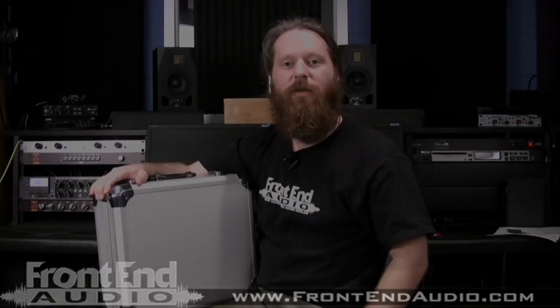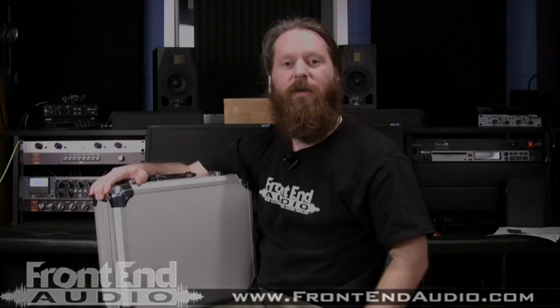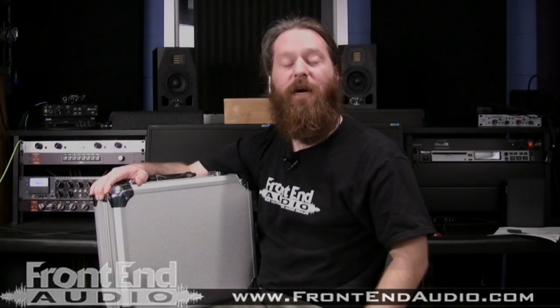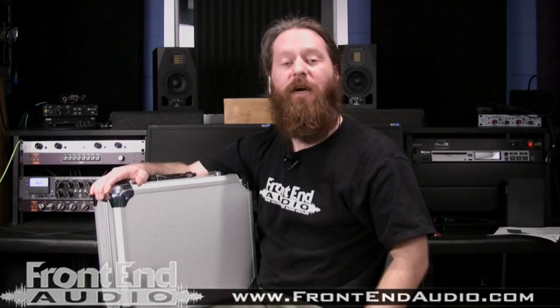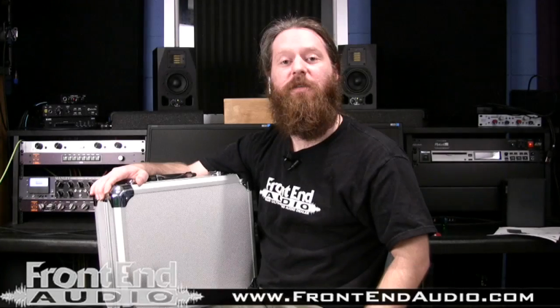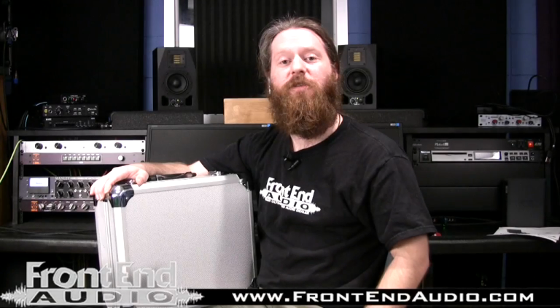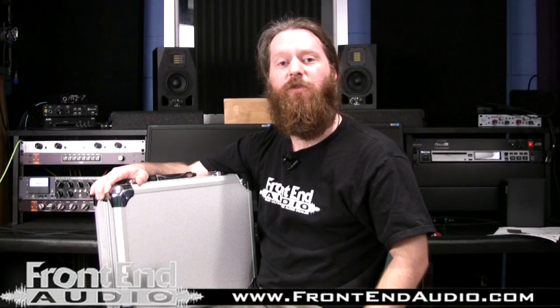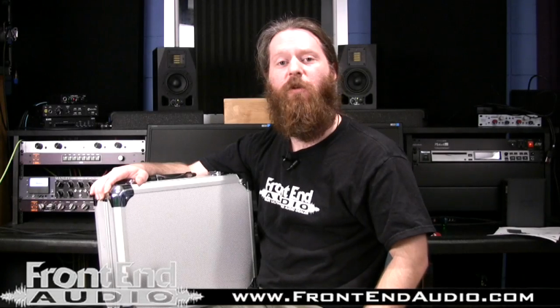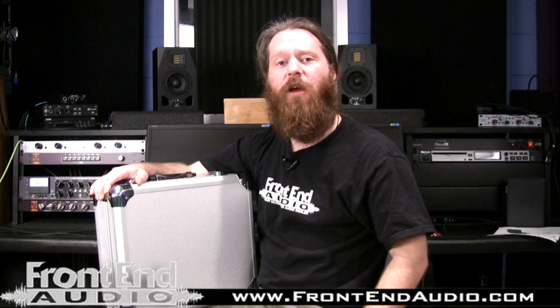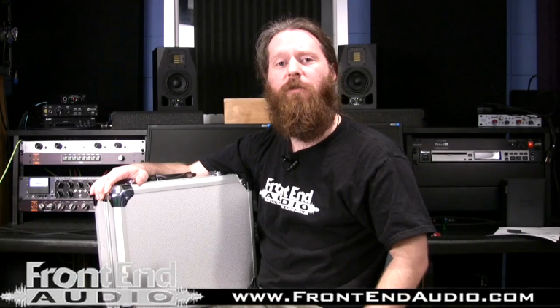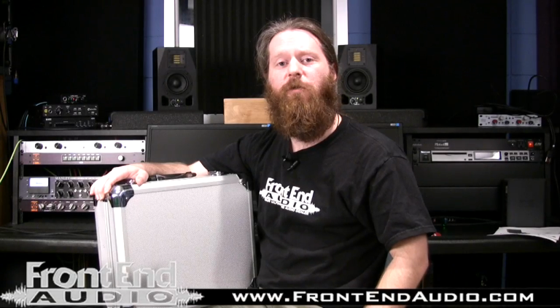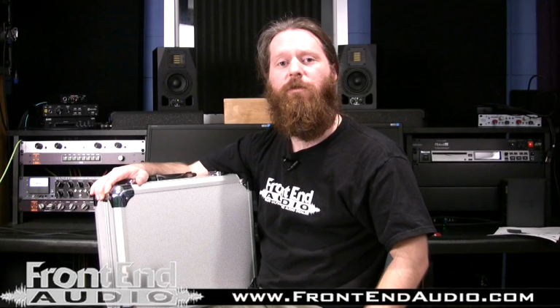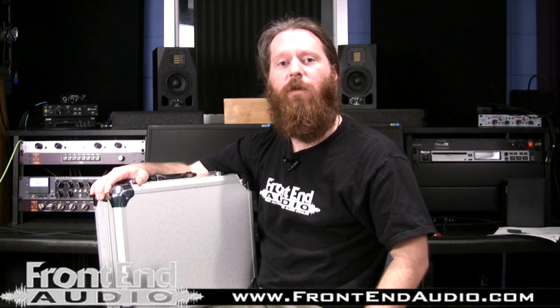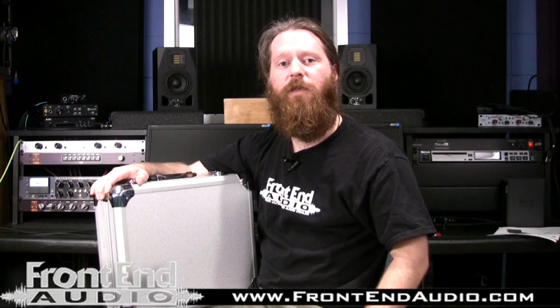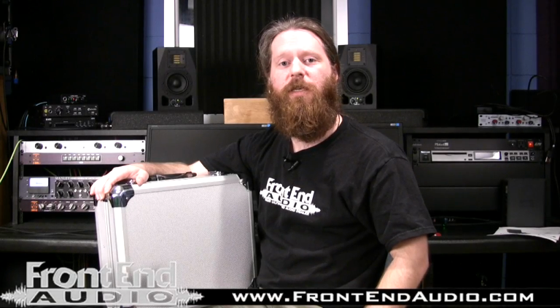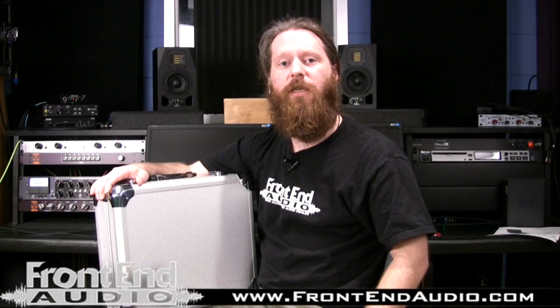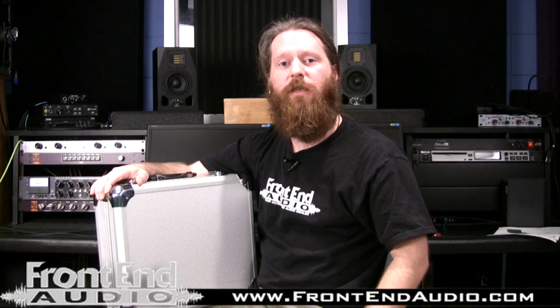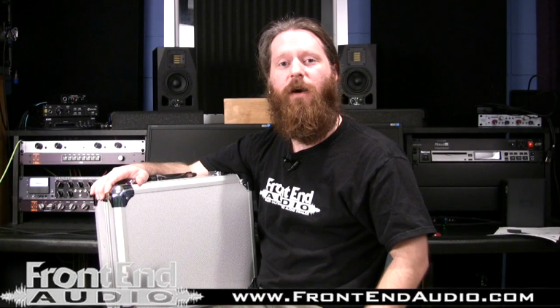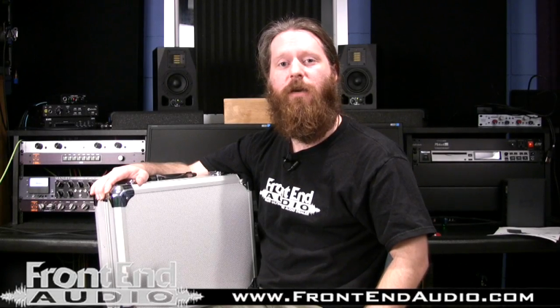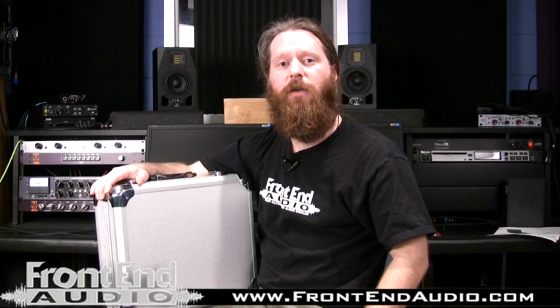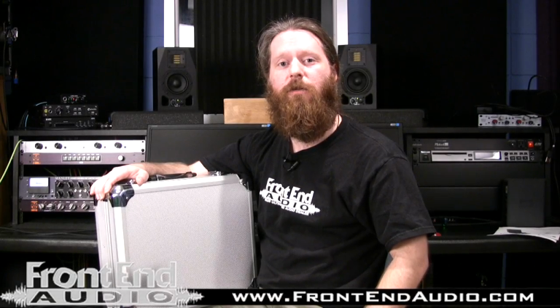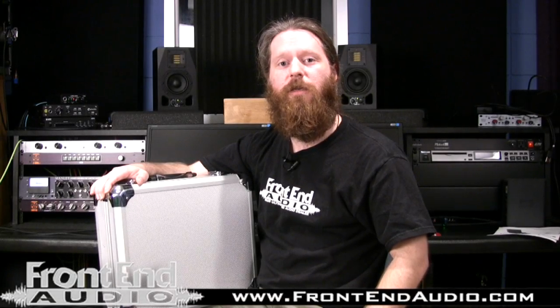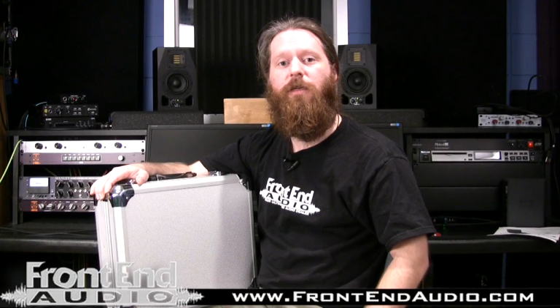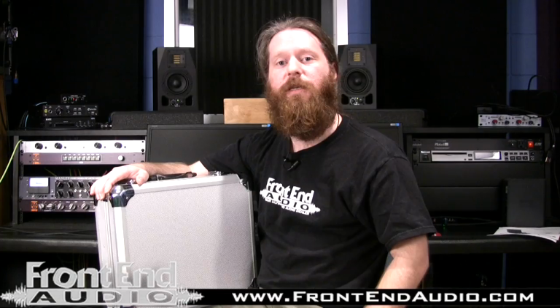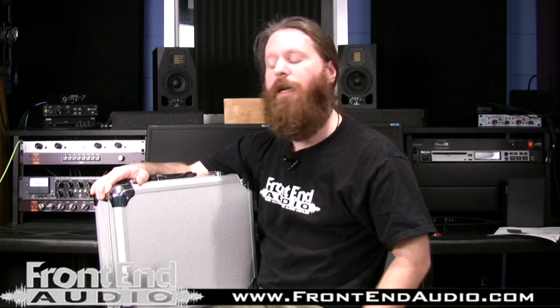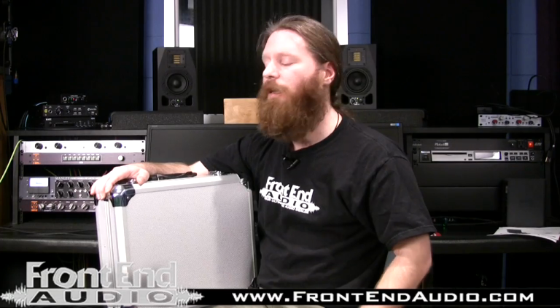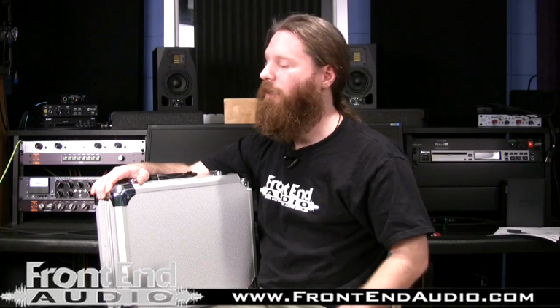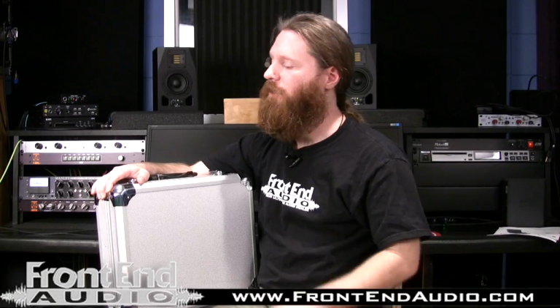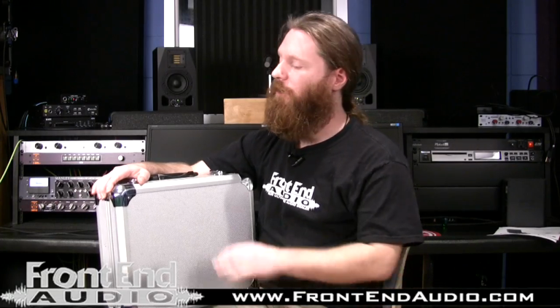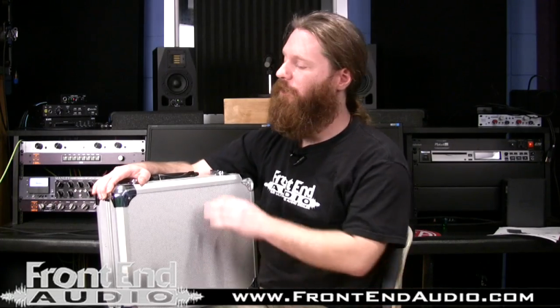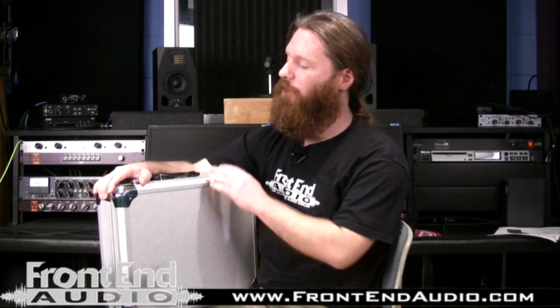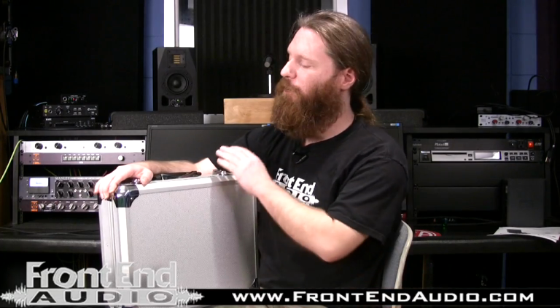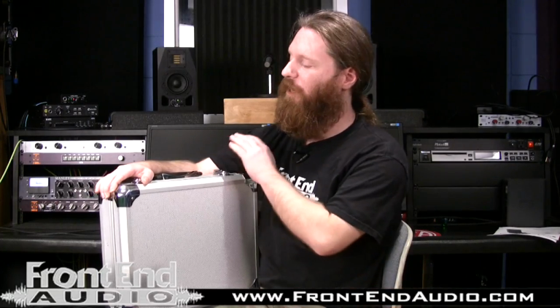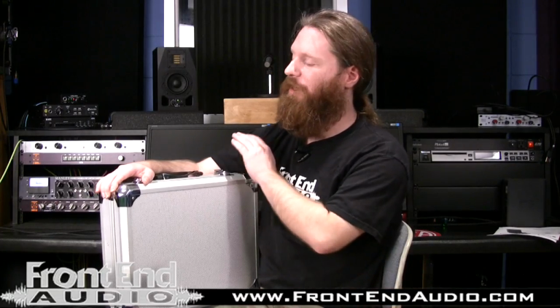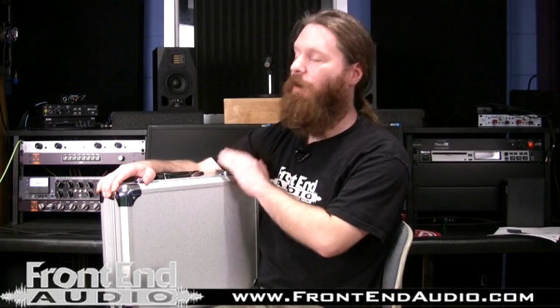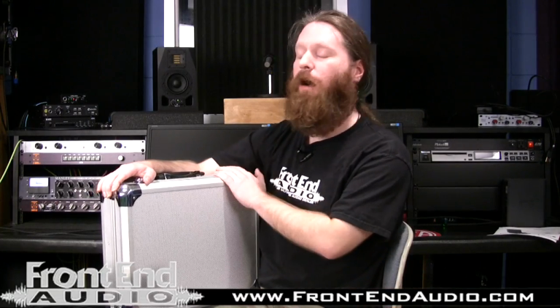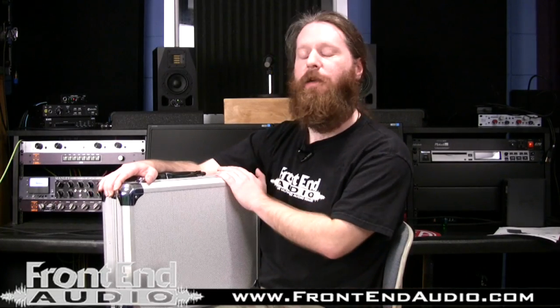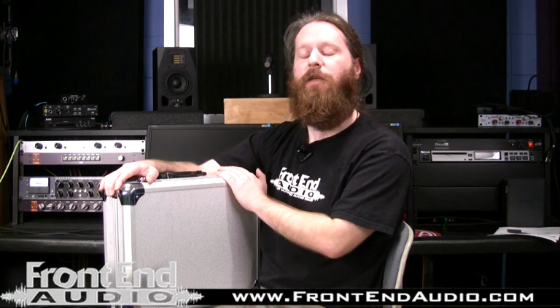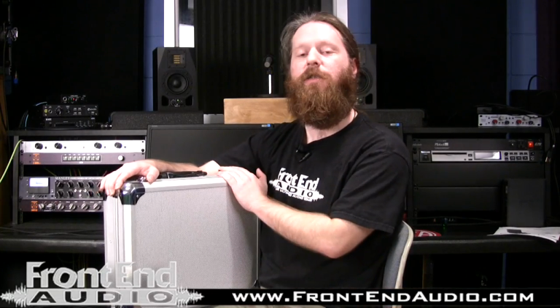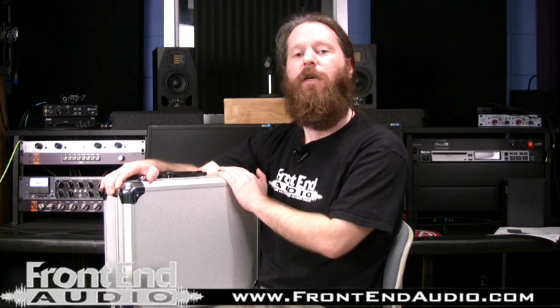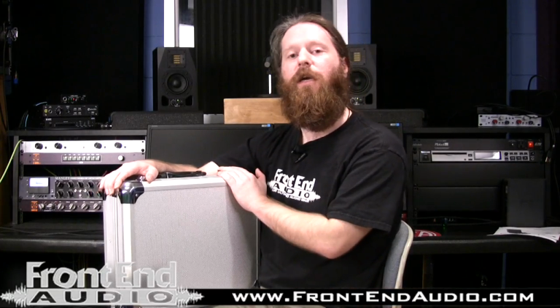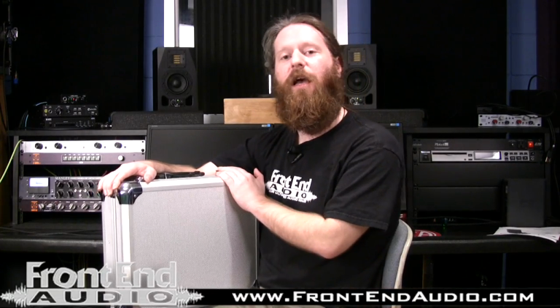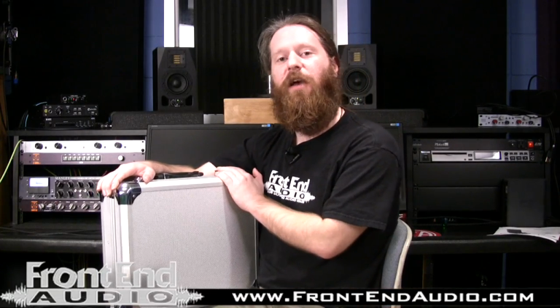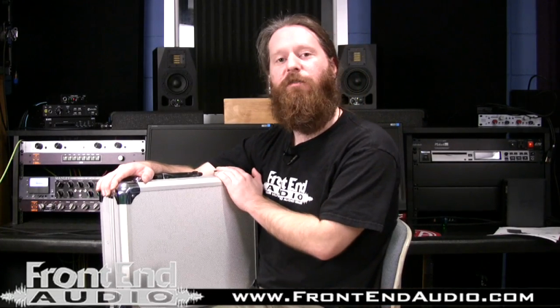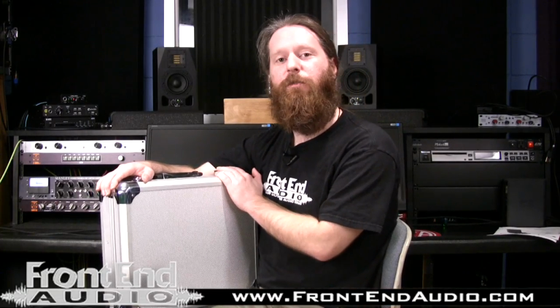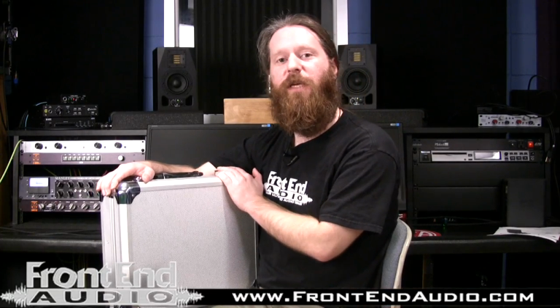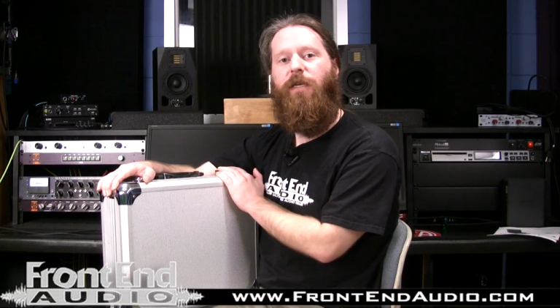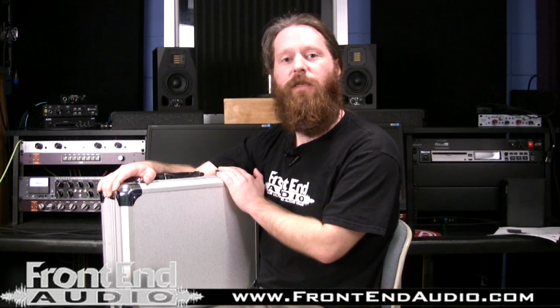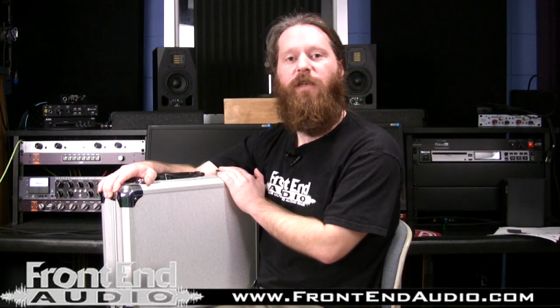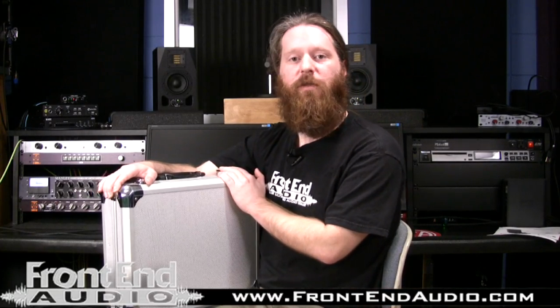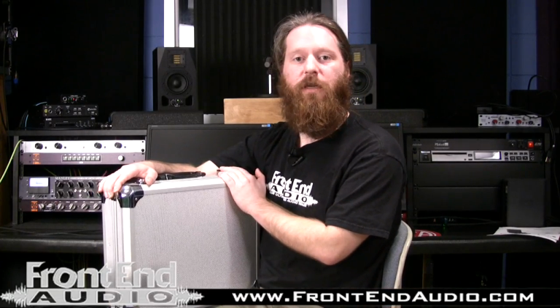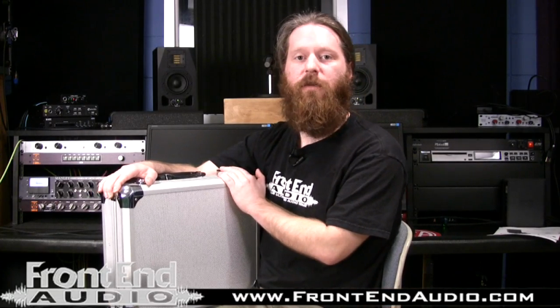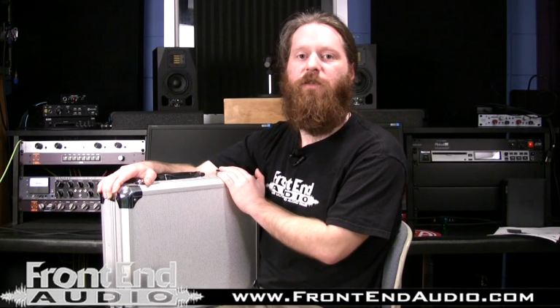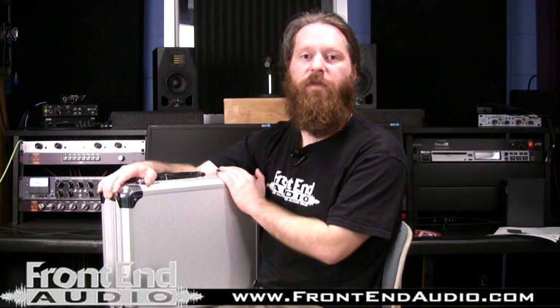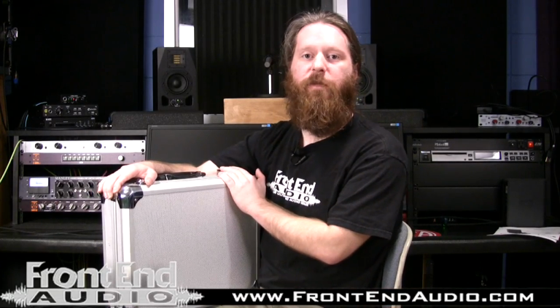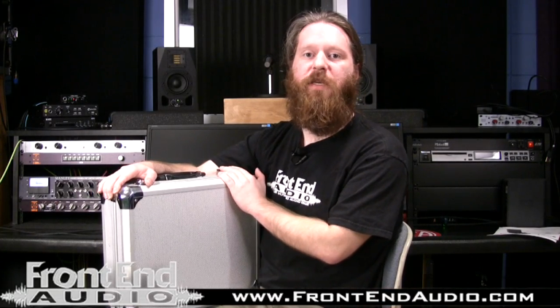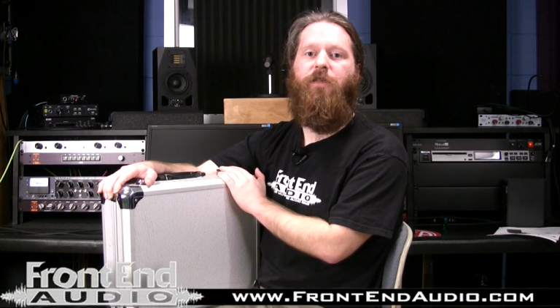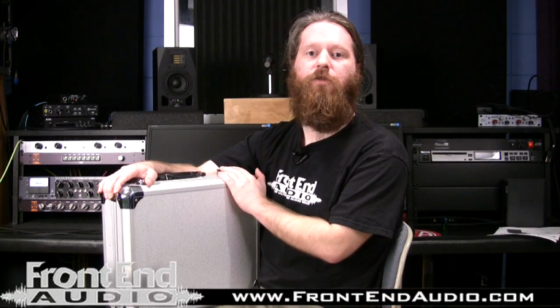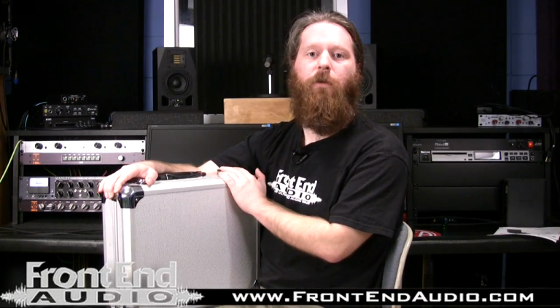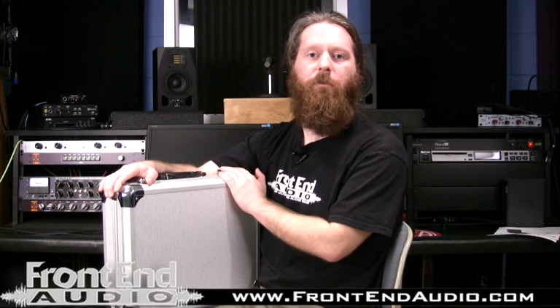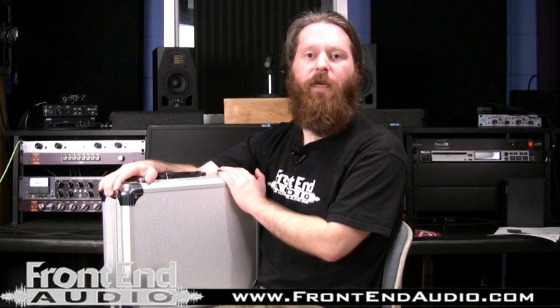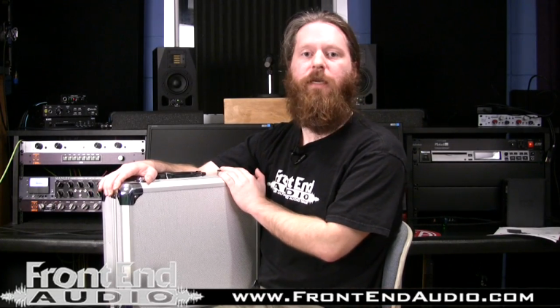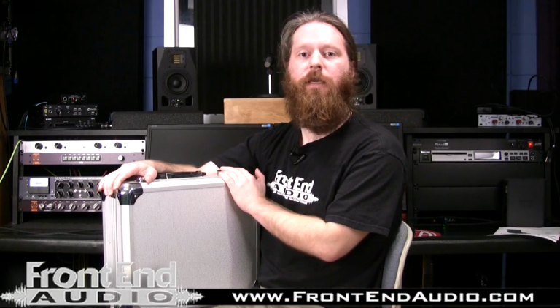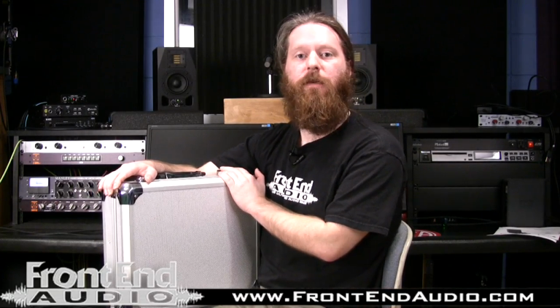Hi, this is Ryan with Front End Audio, and today I'd like to talk to you about the Audix FP7 7-Piece Drum Mic Kit.